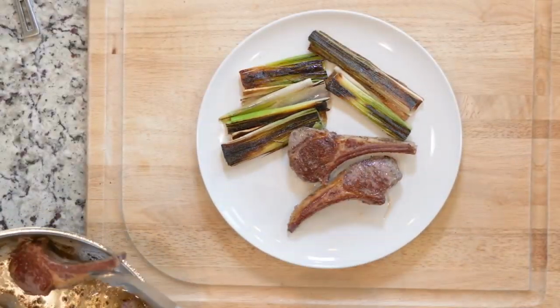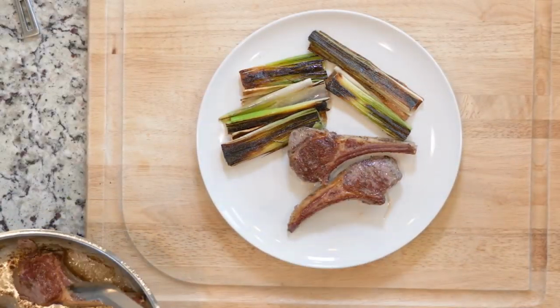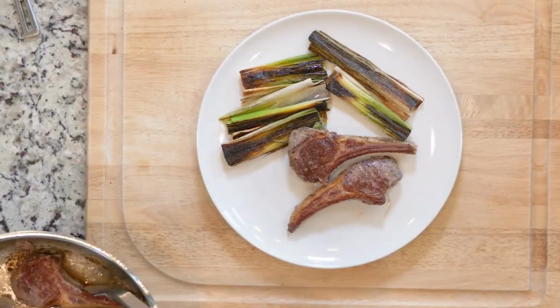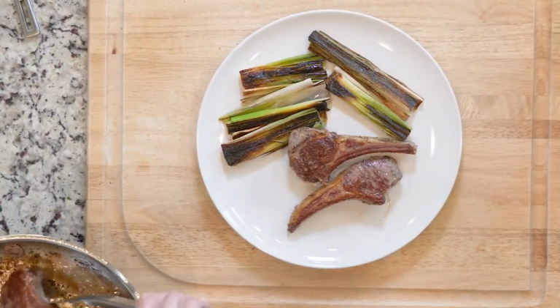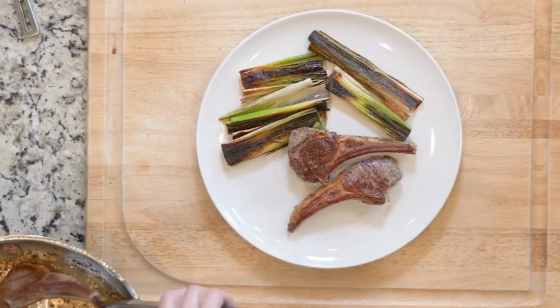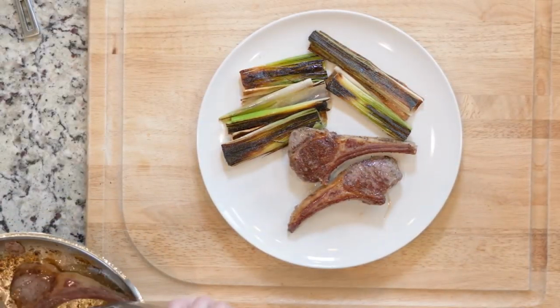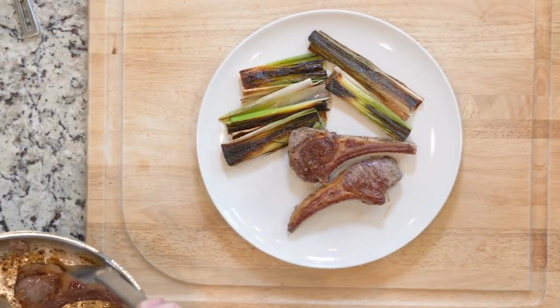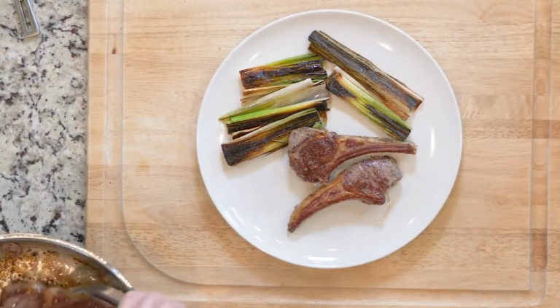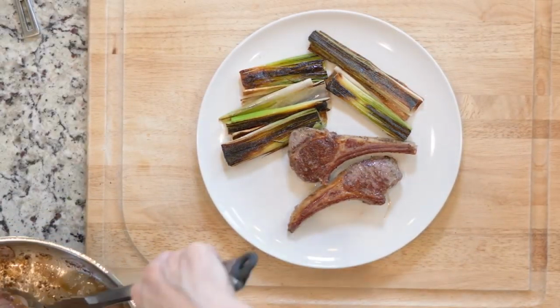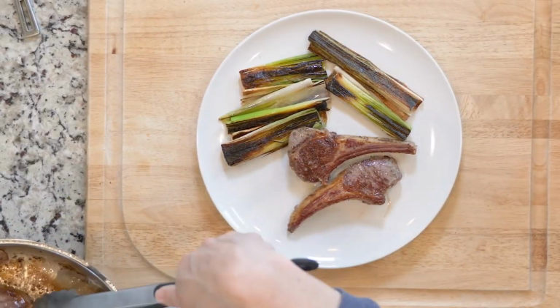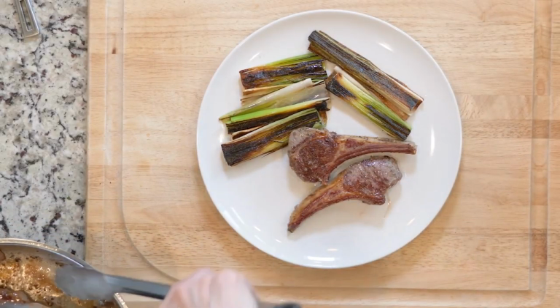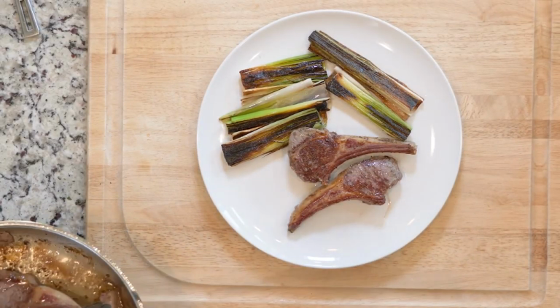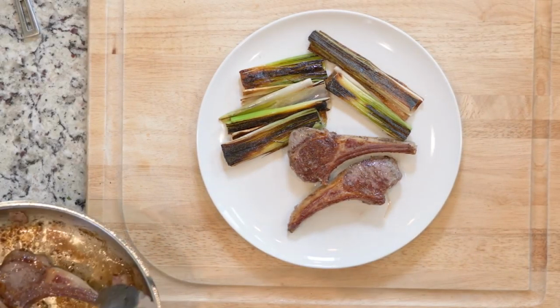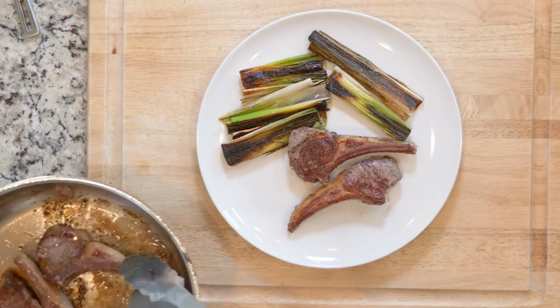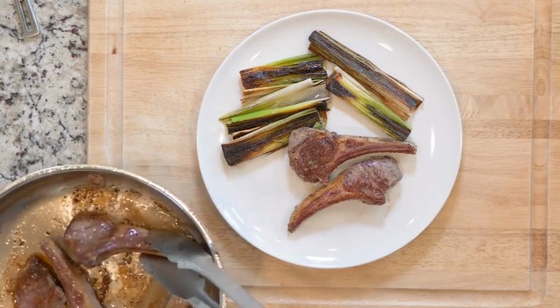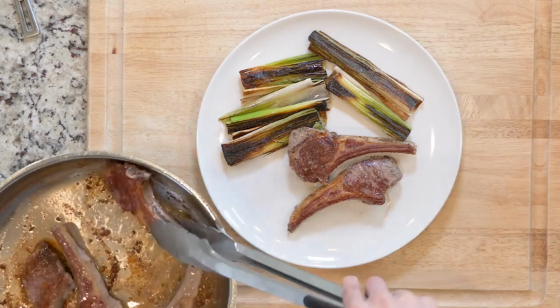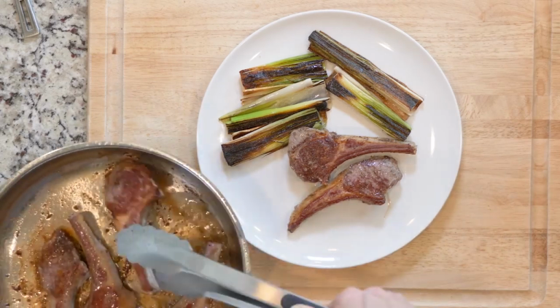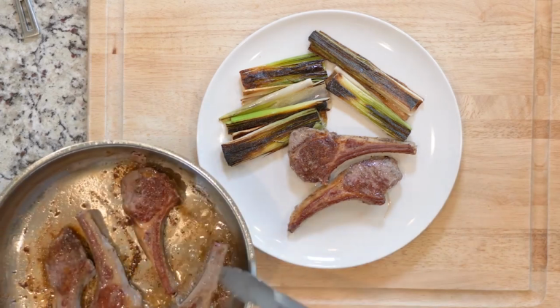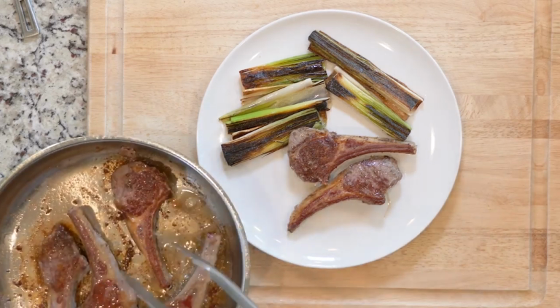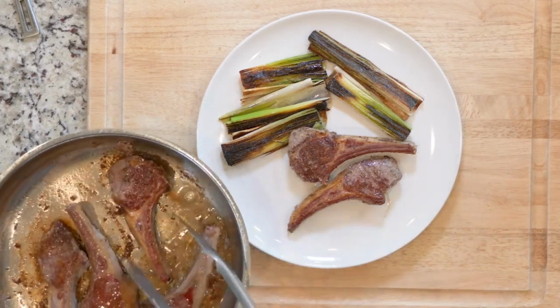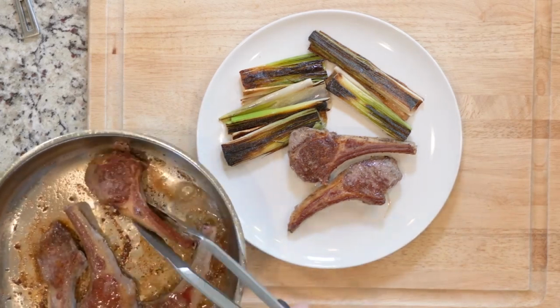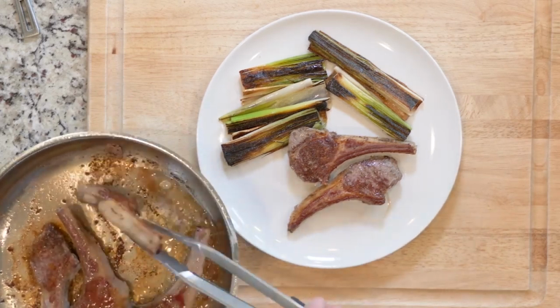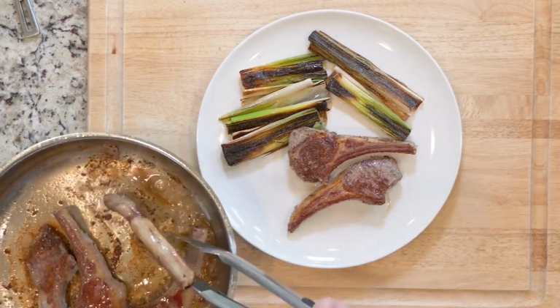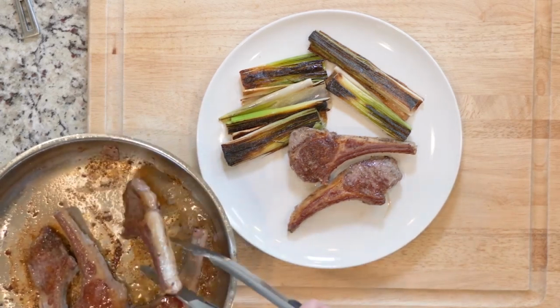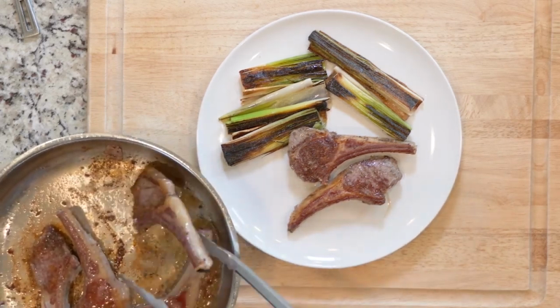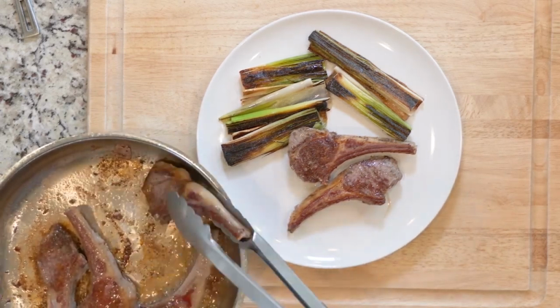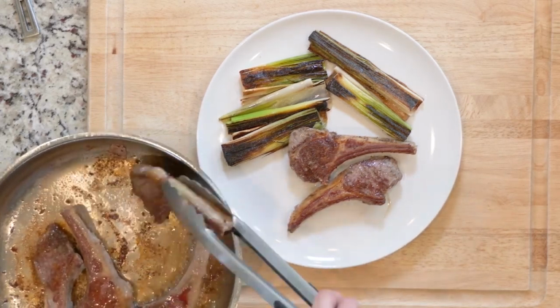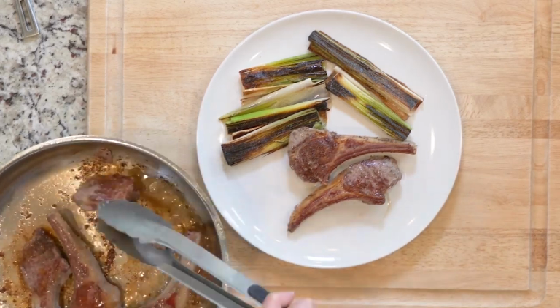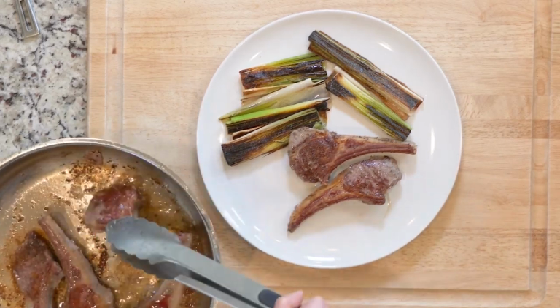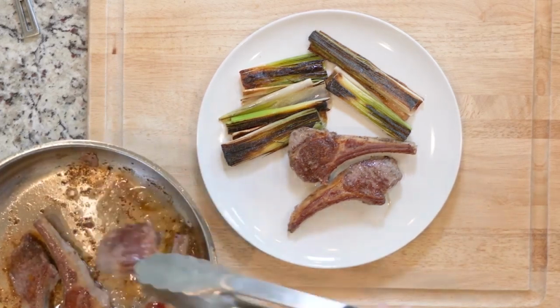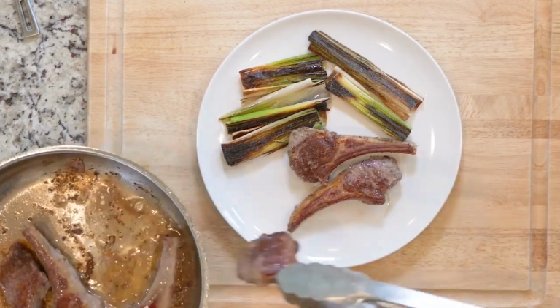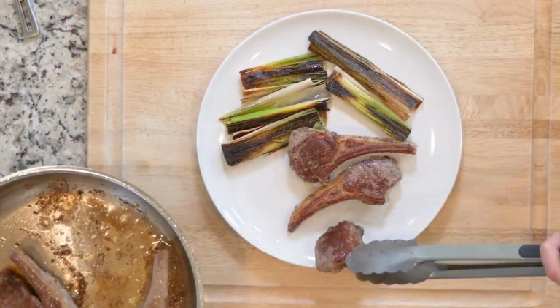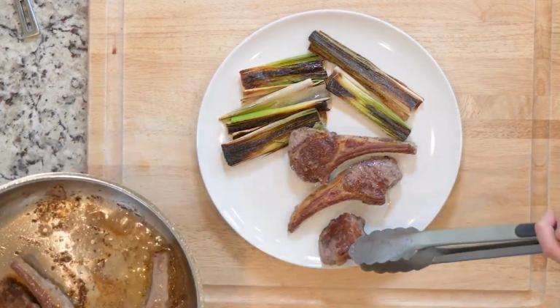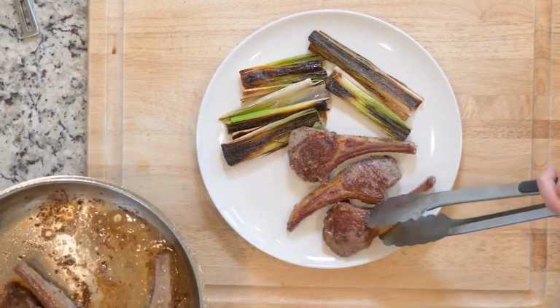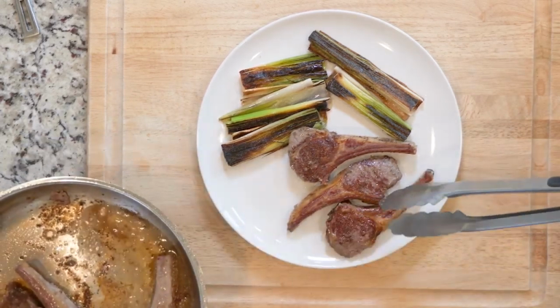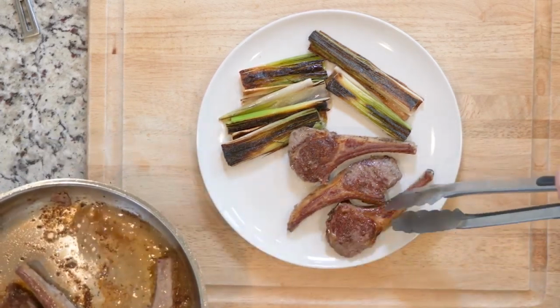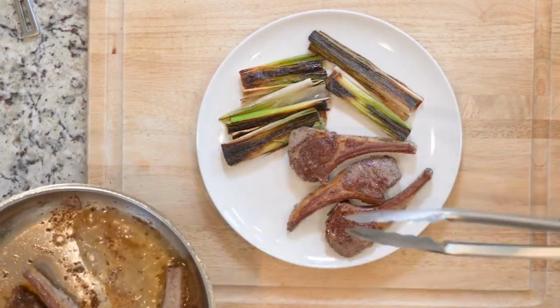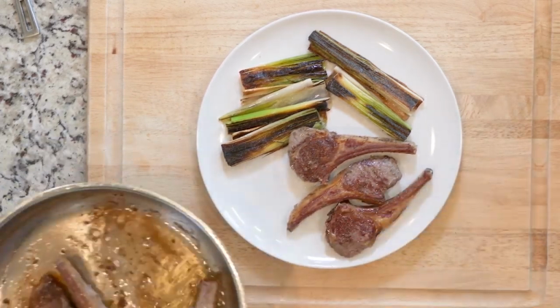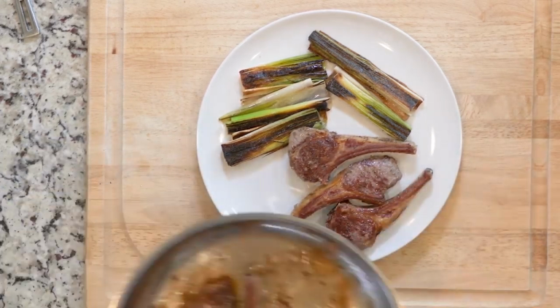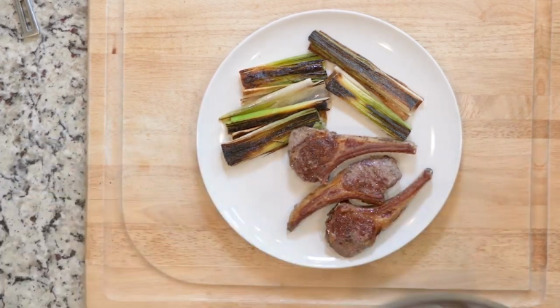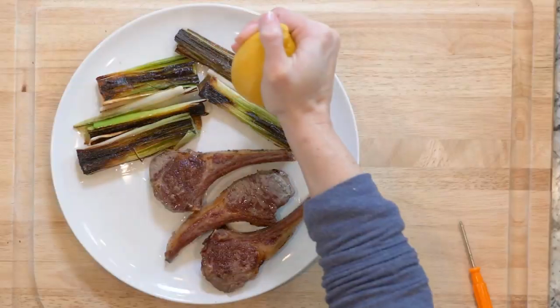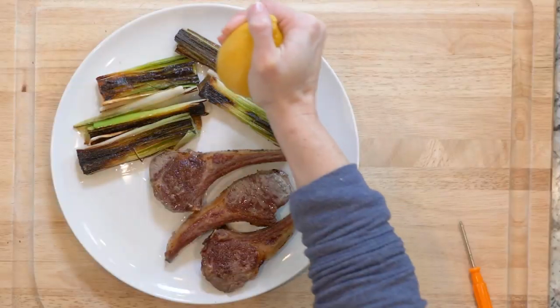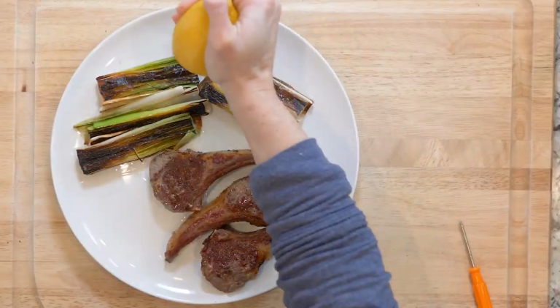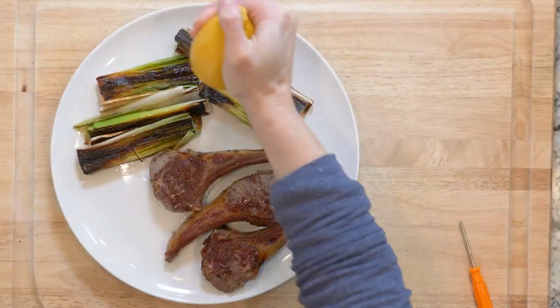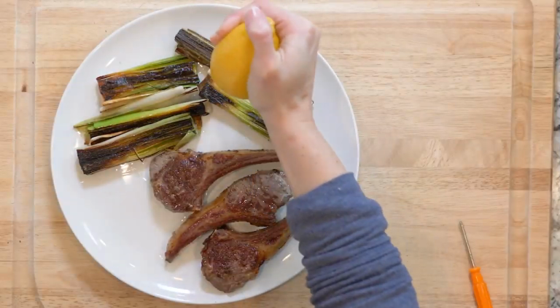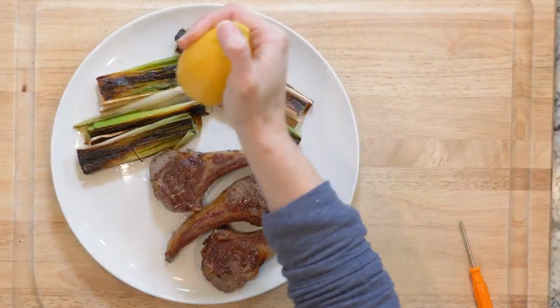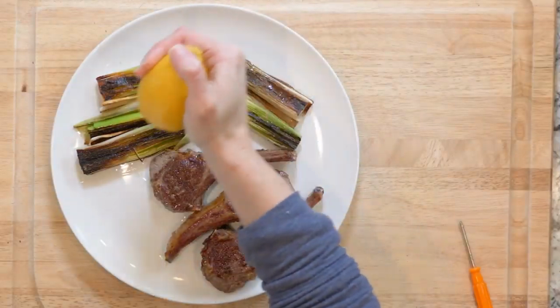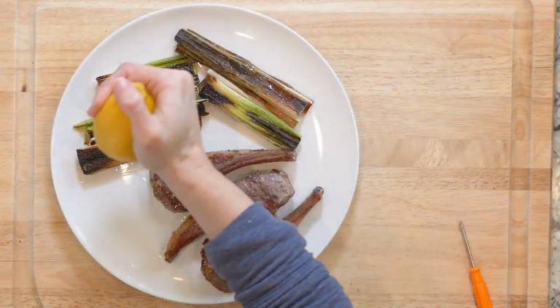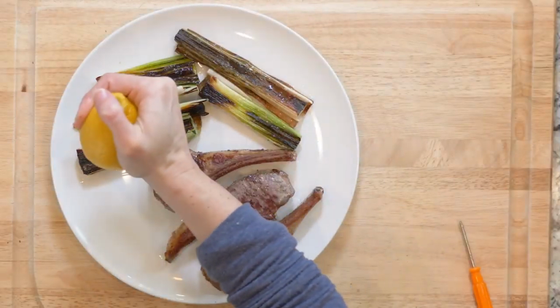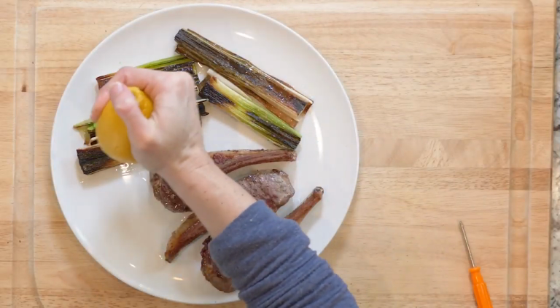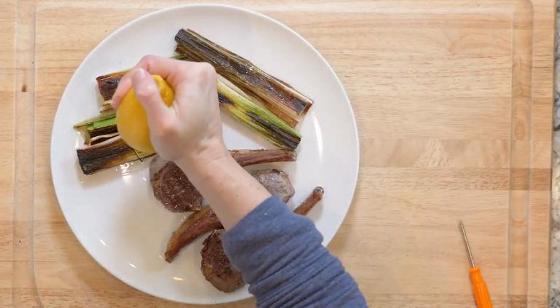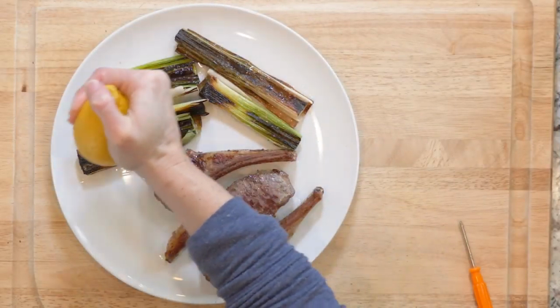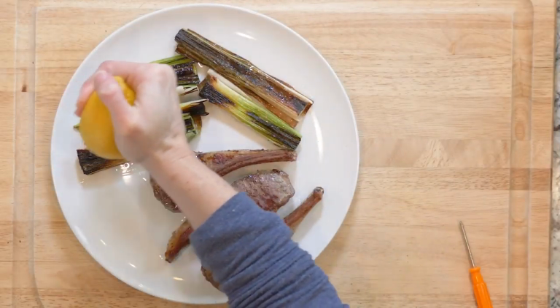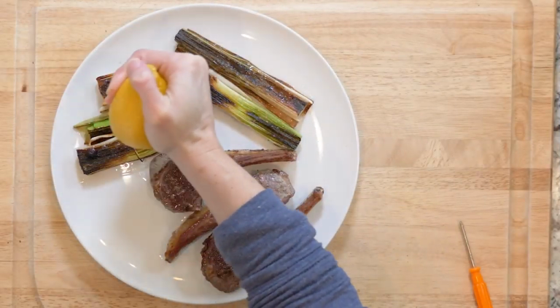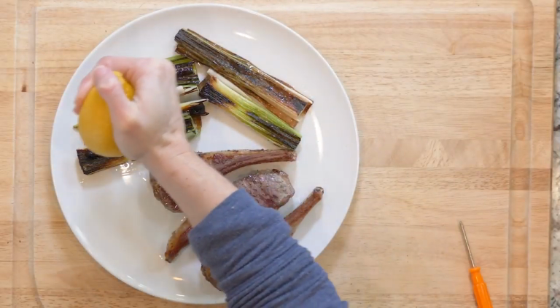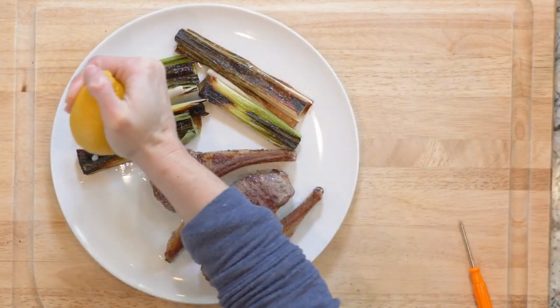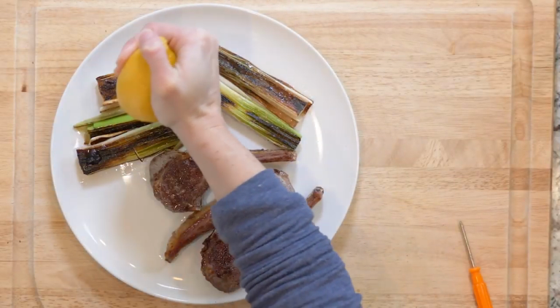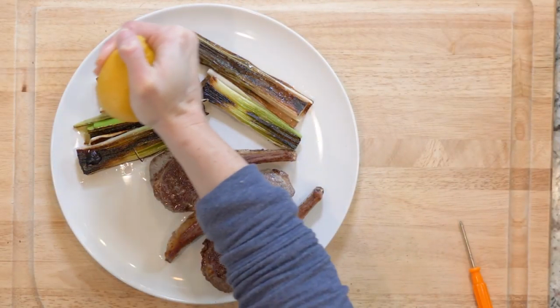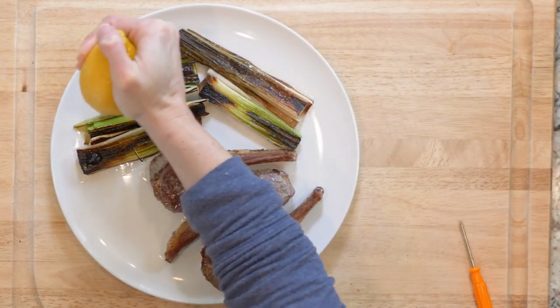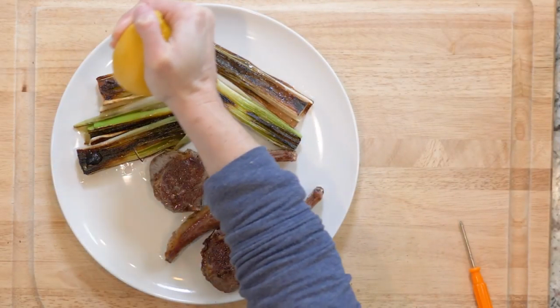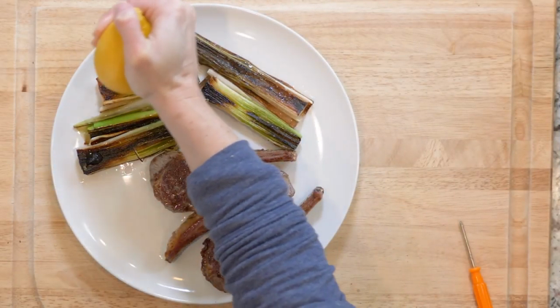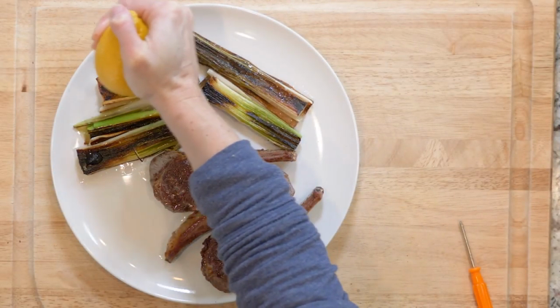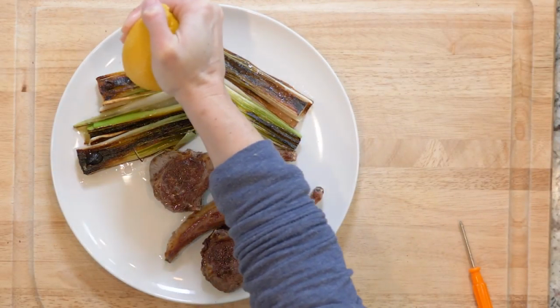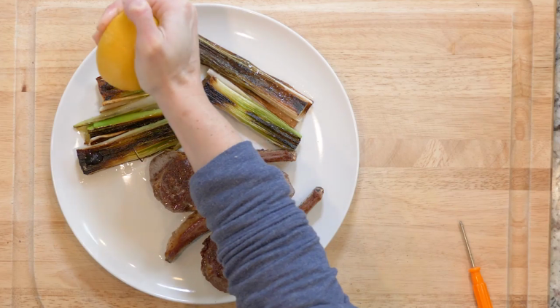Place three lamb chops on a plate with some leeks, then squeeze some lemon juice on top of the leeks. Dig in.